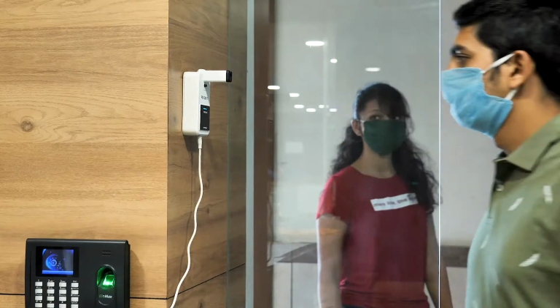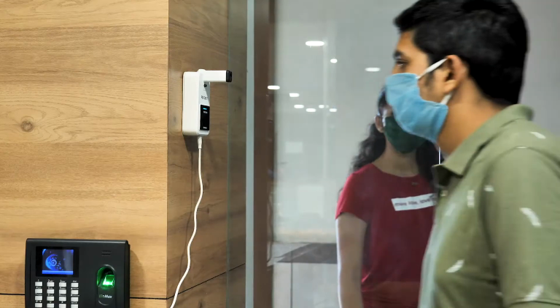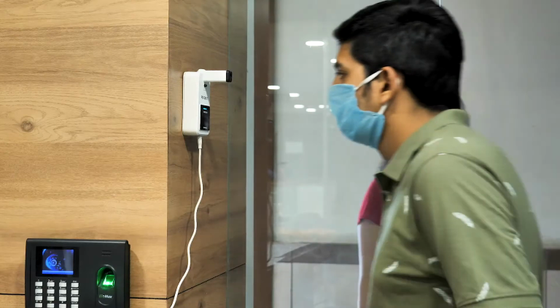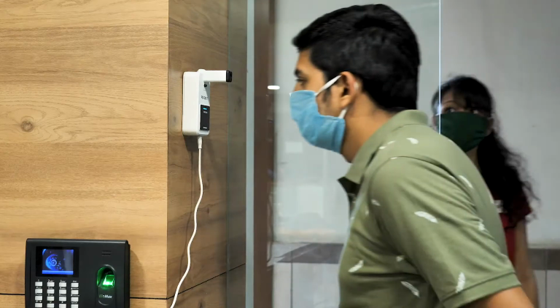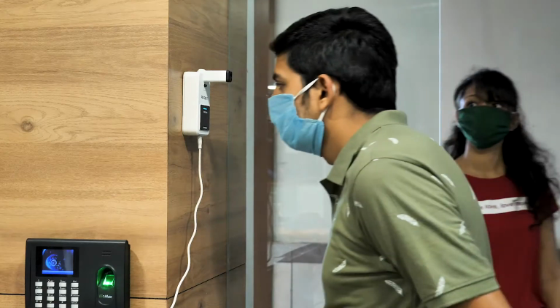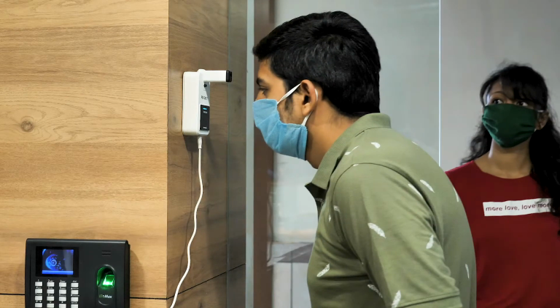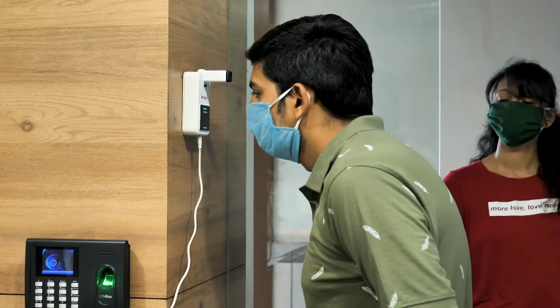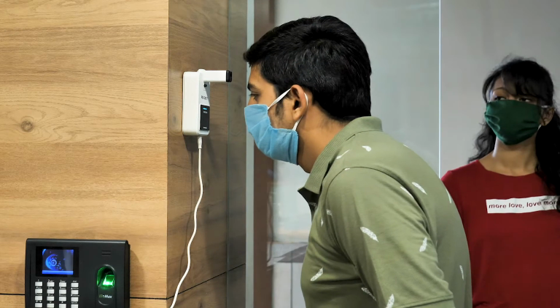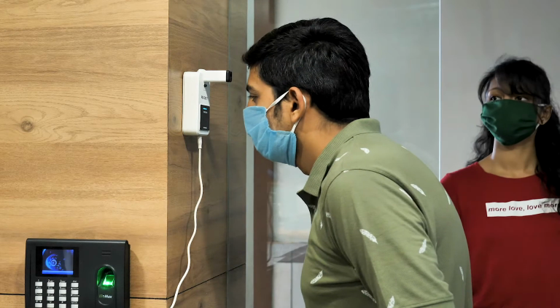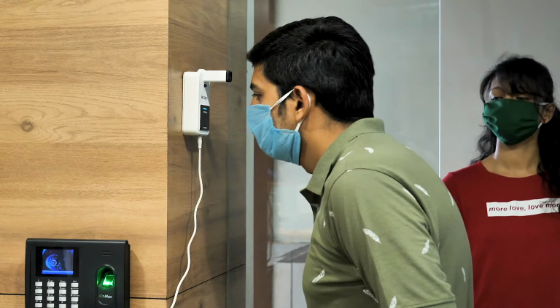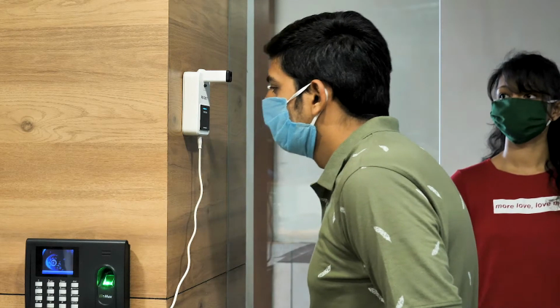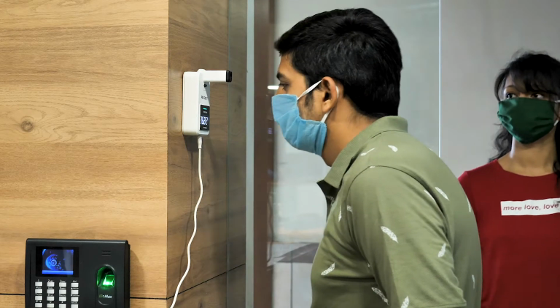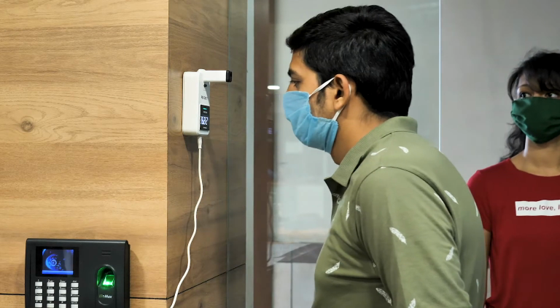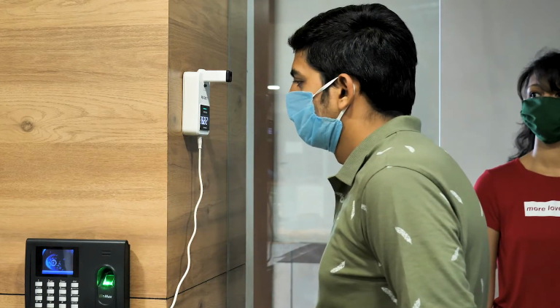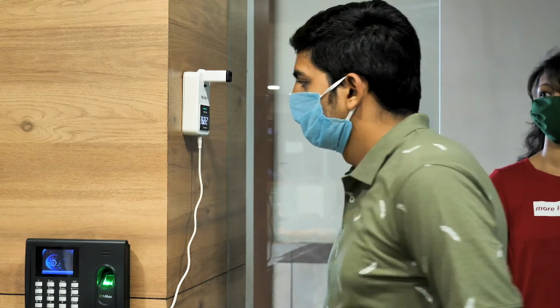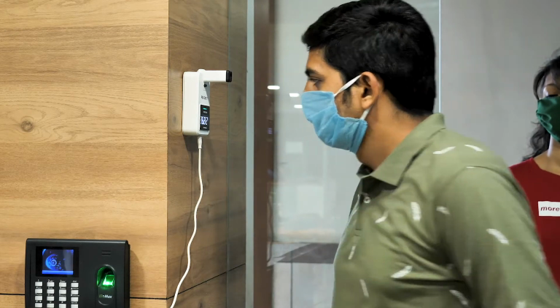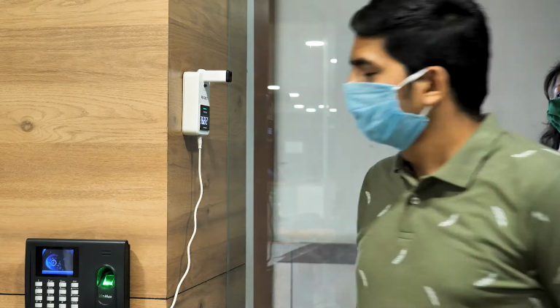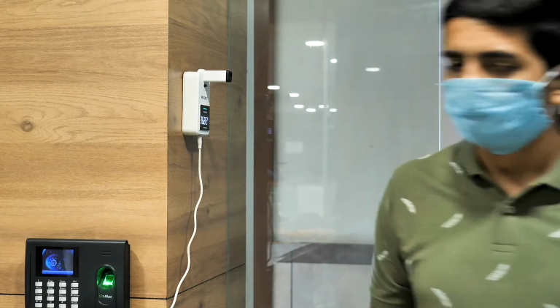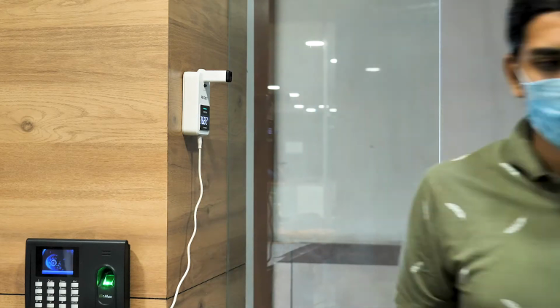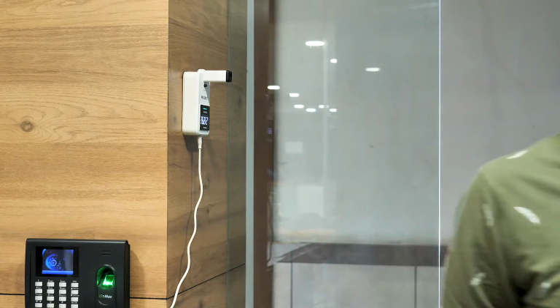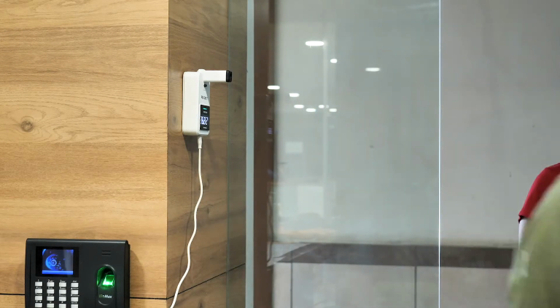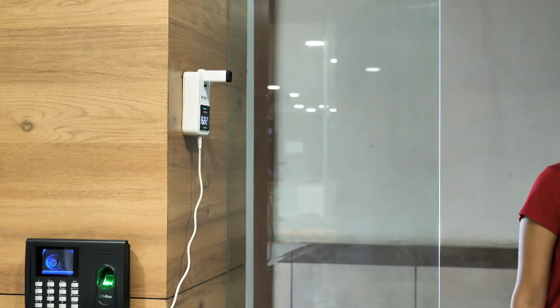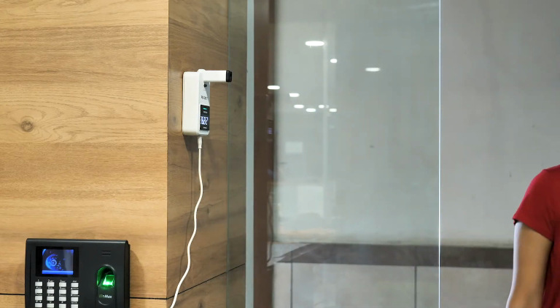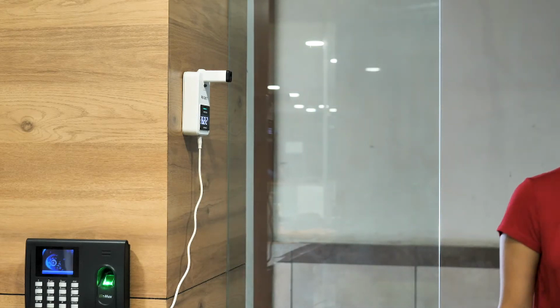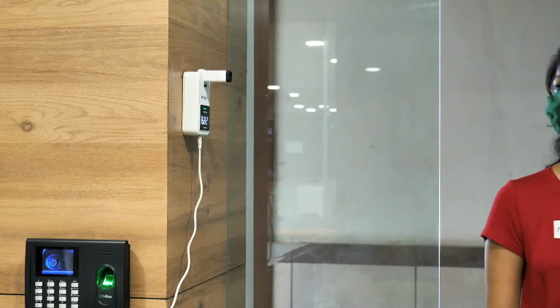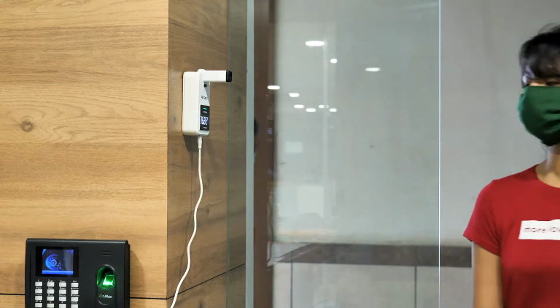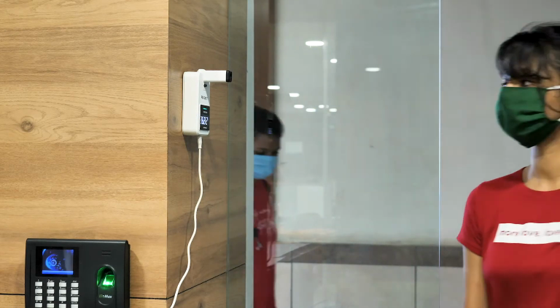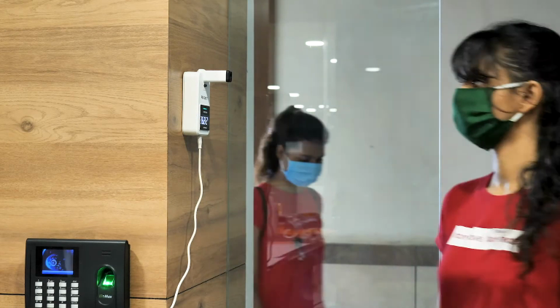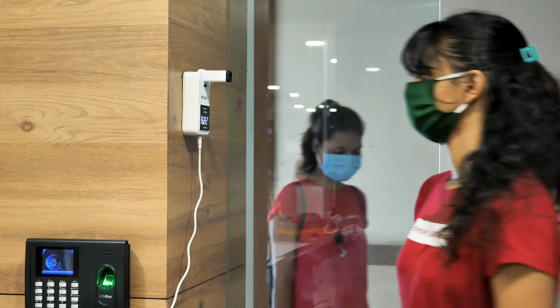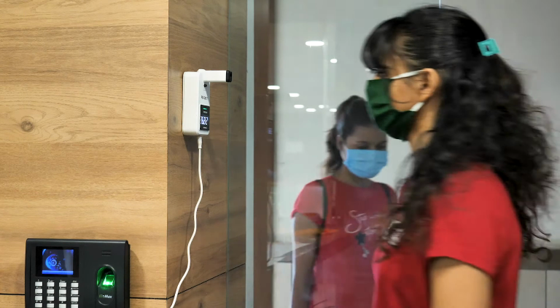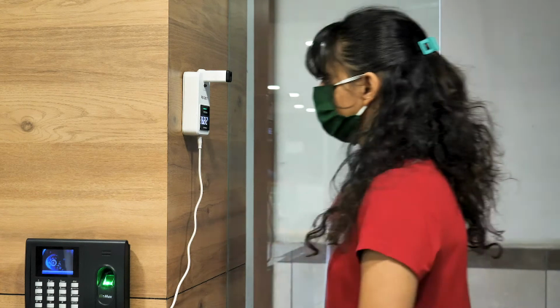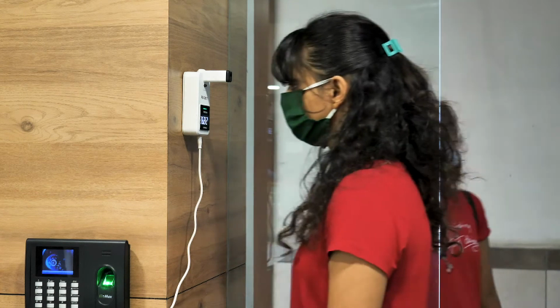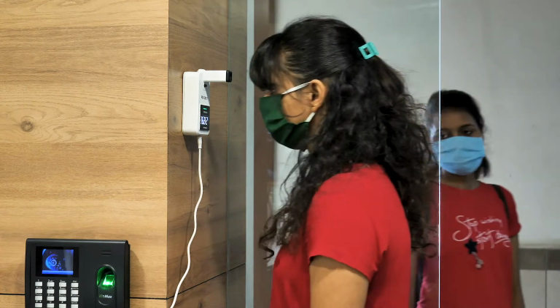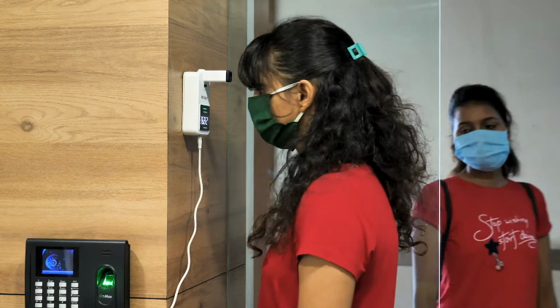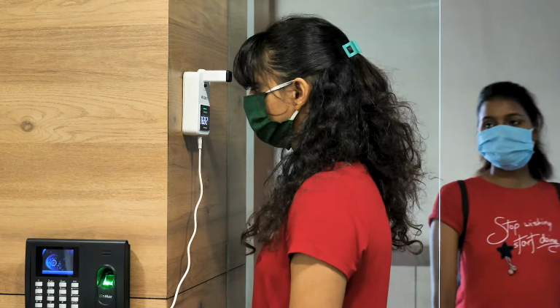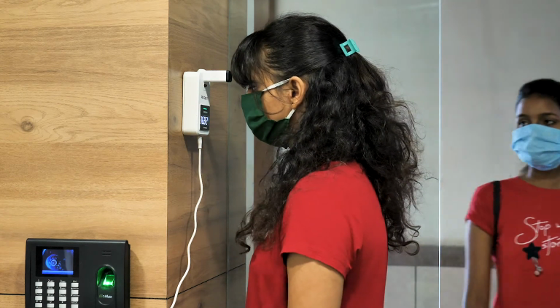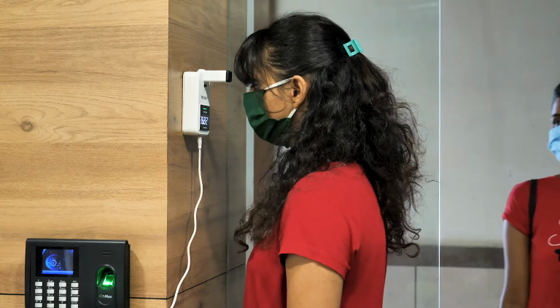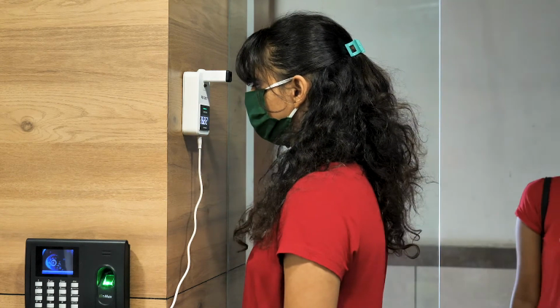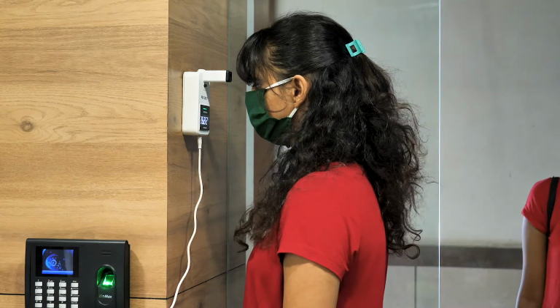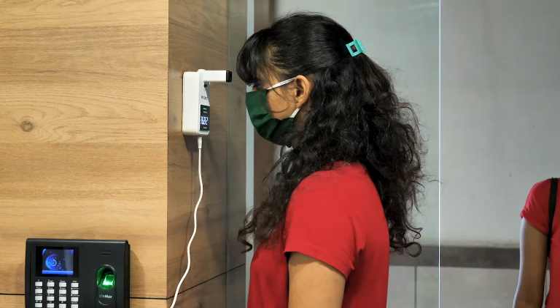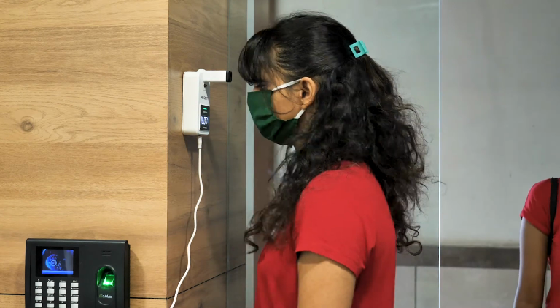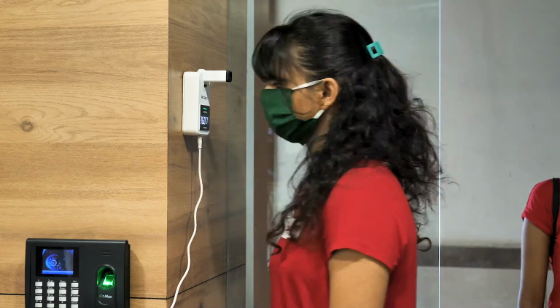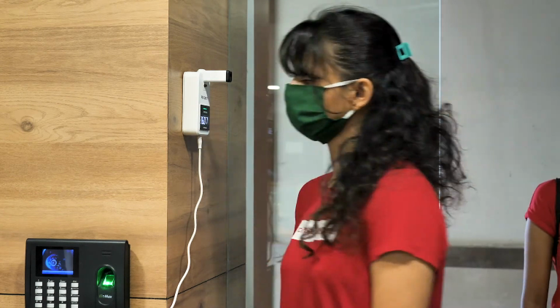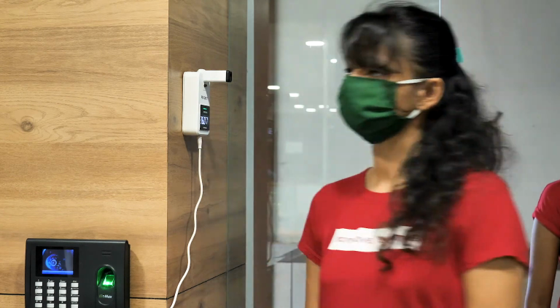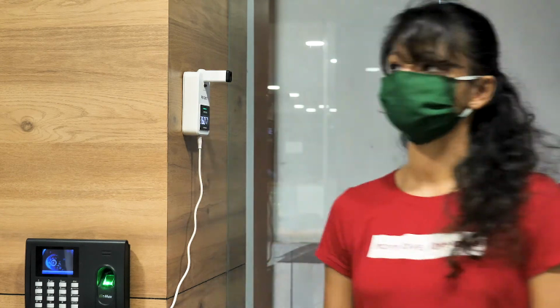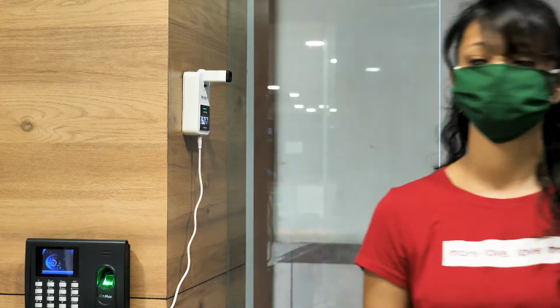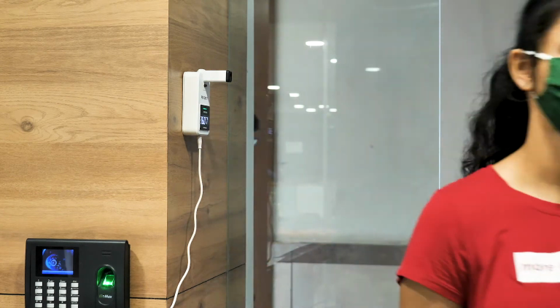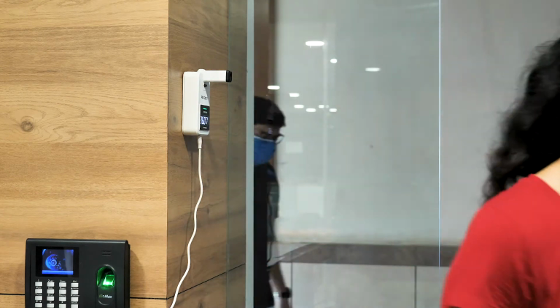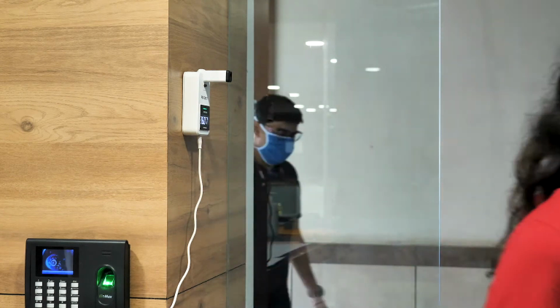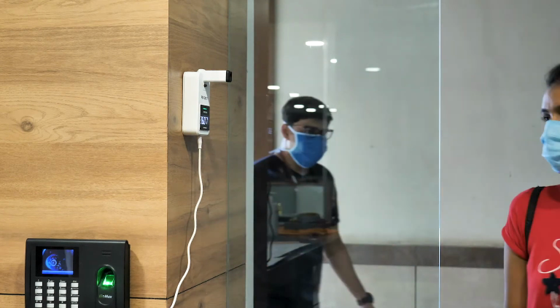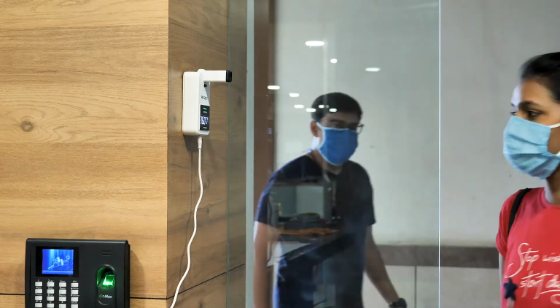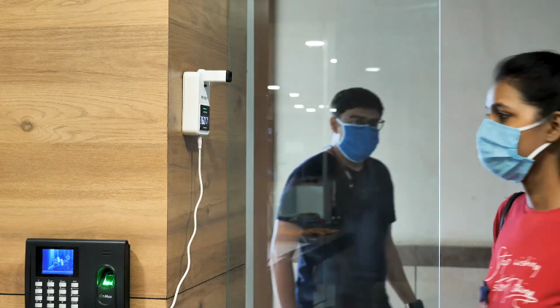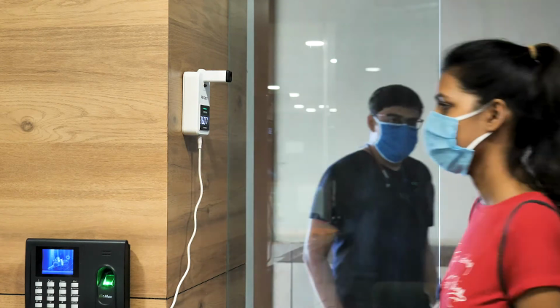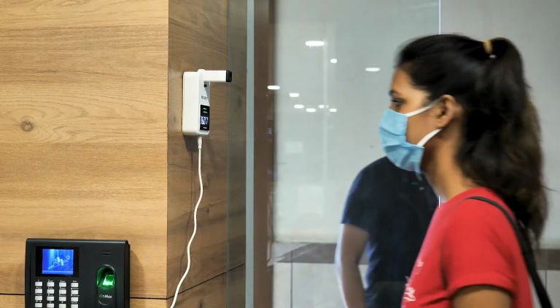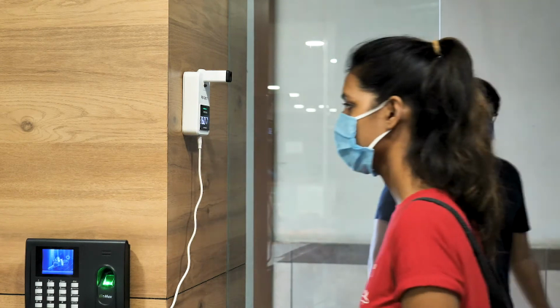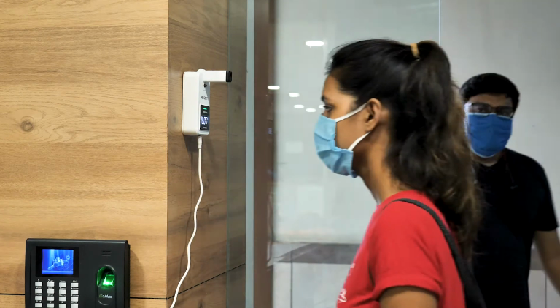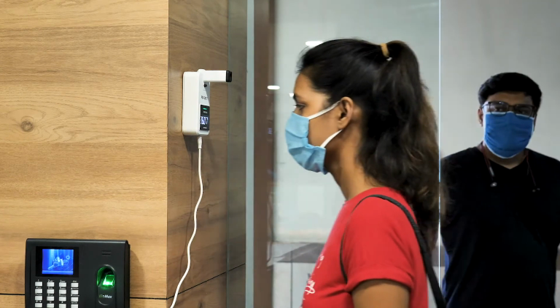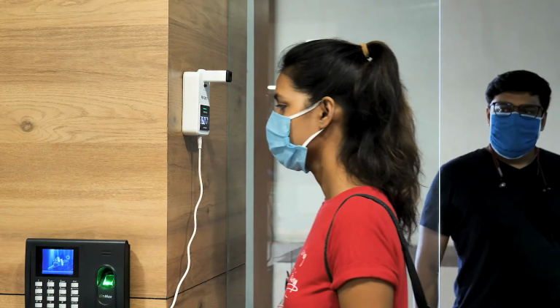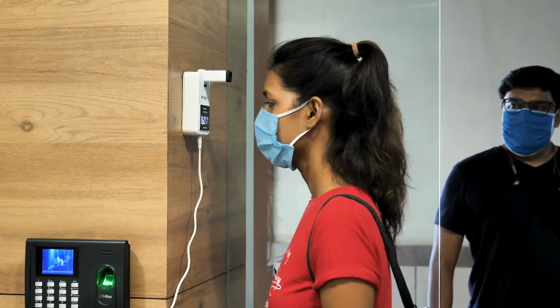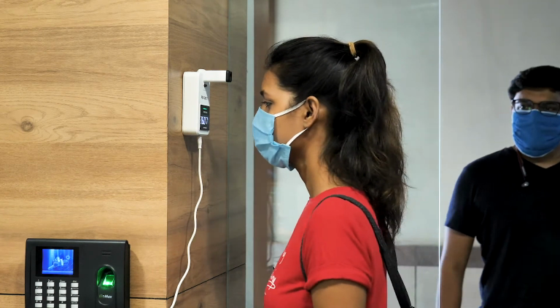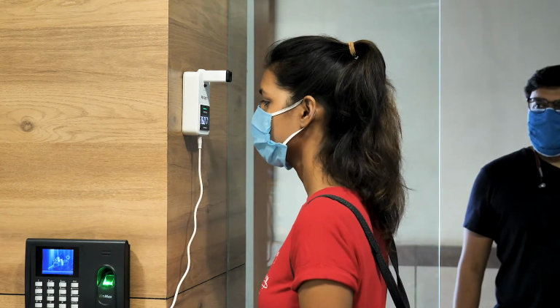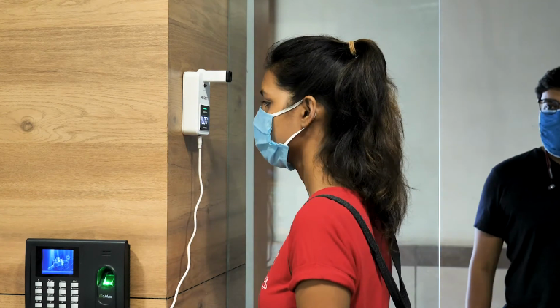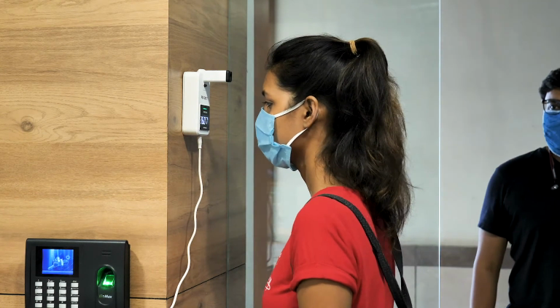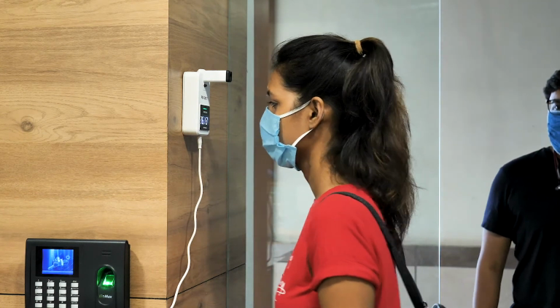It can screen a person in just half a second, making it capable of handling a long queue or crowd without congestion.